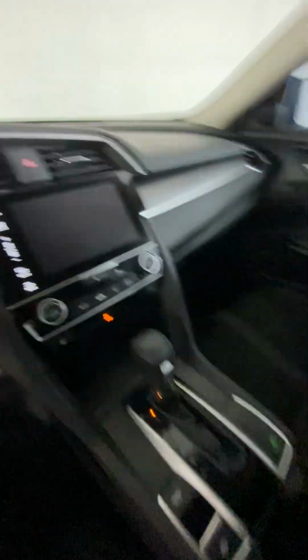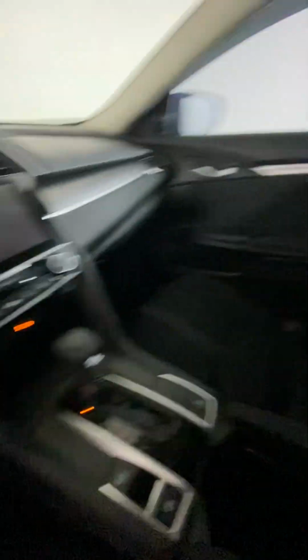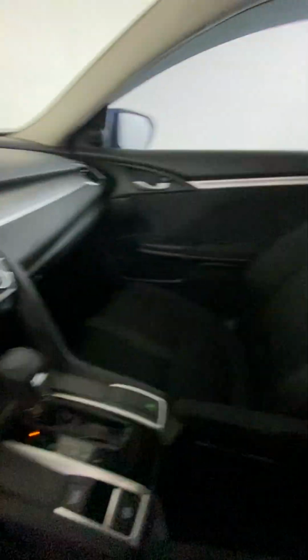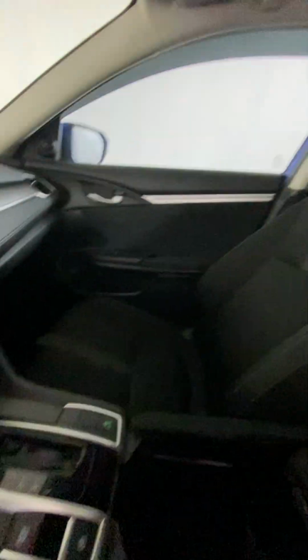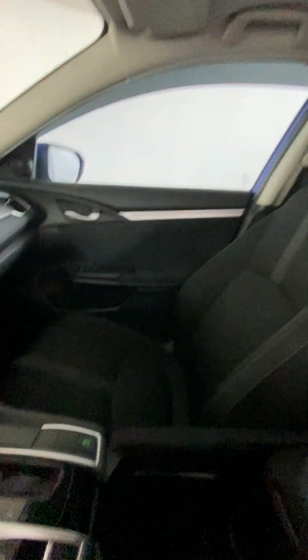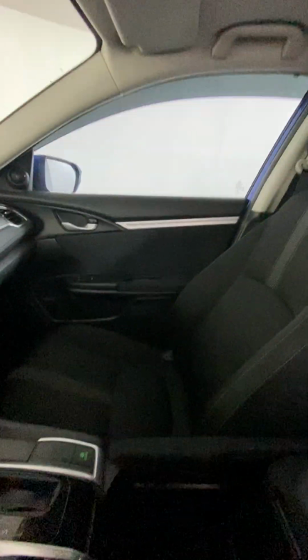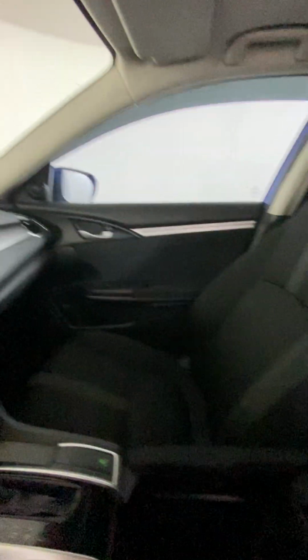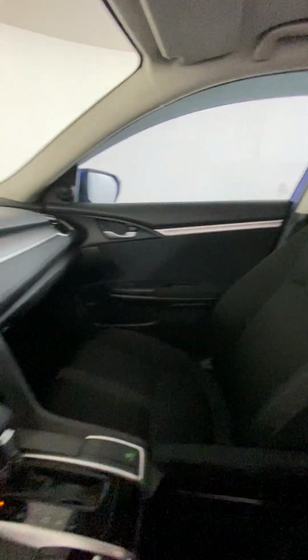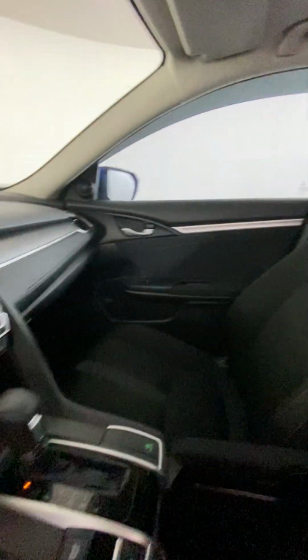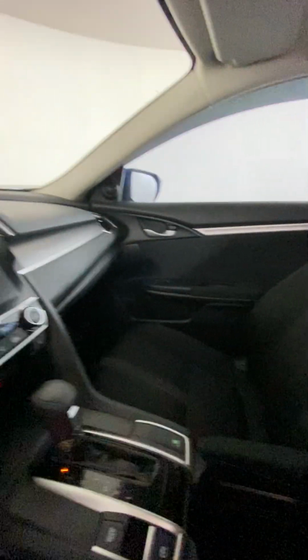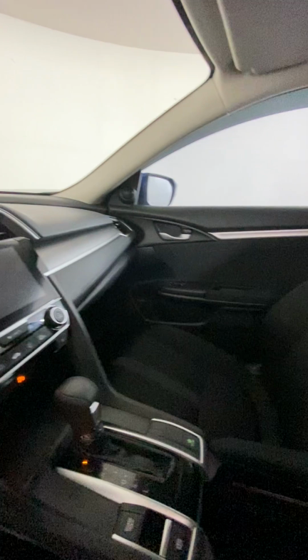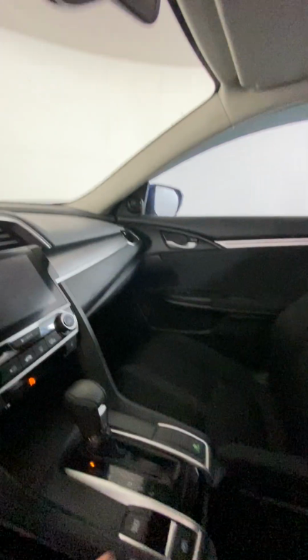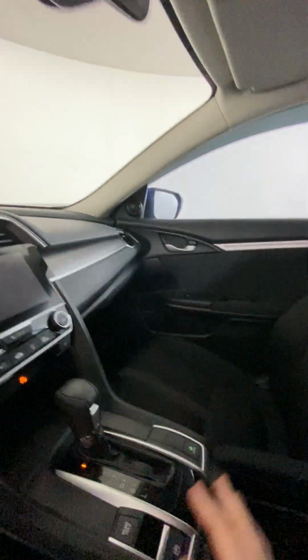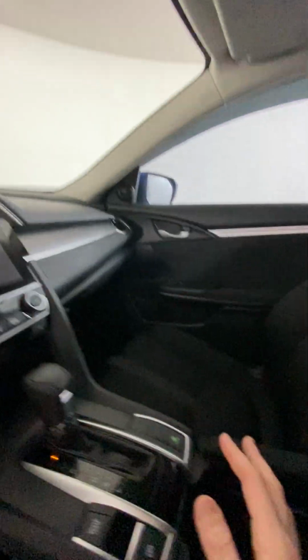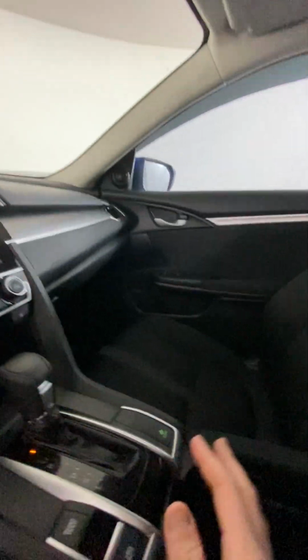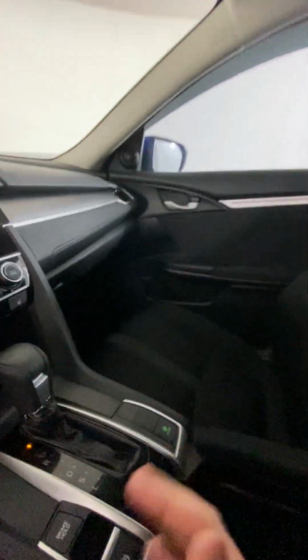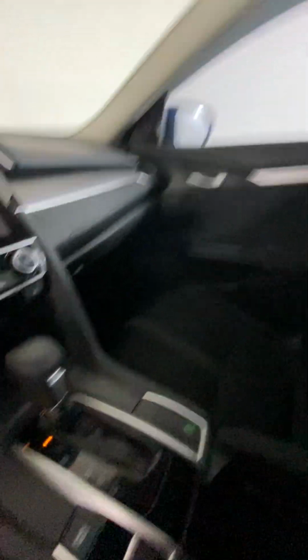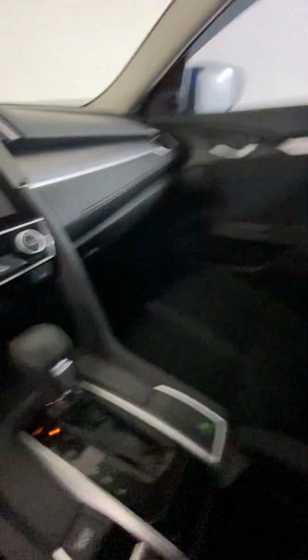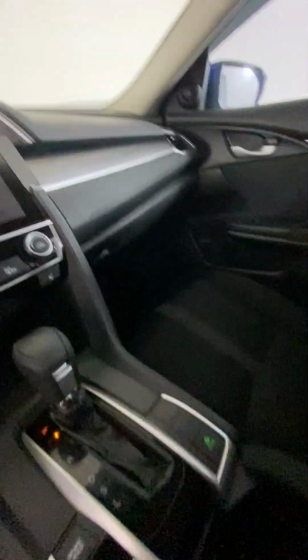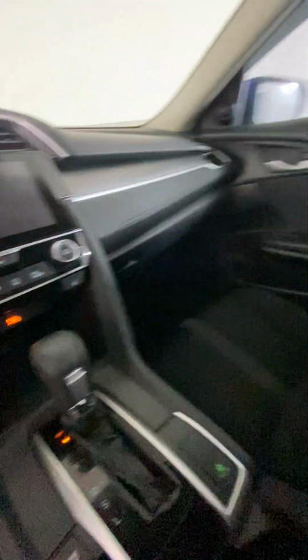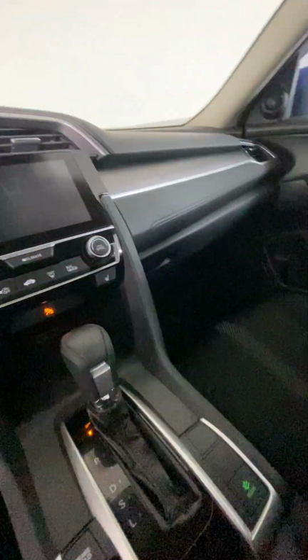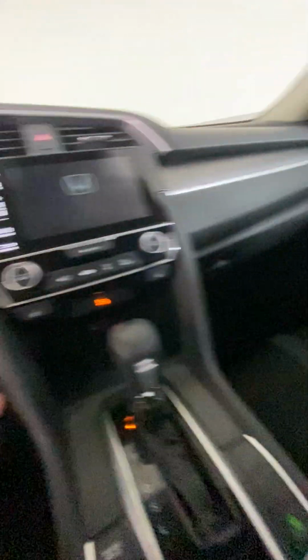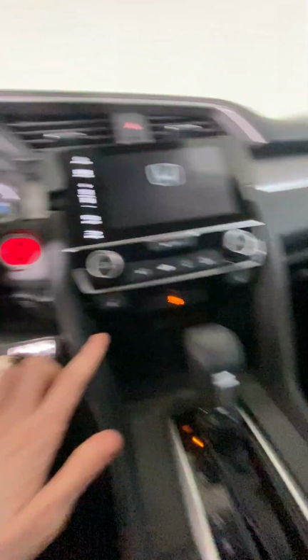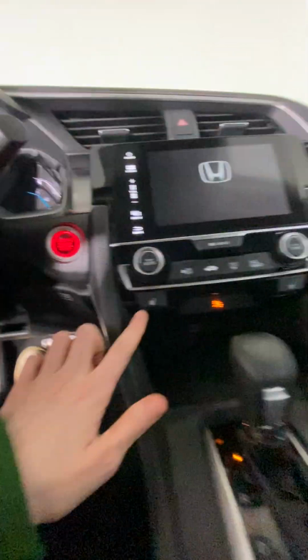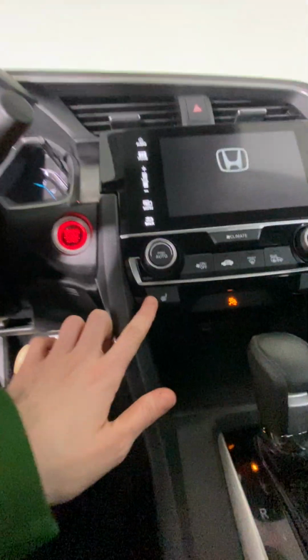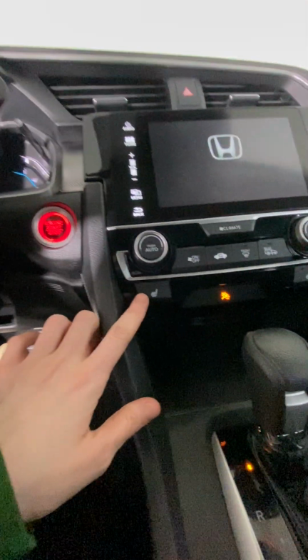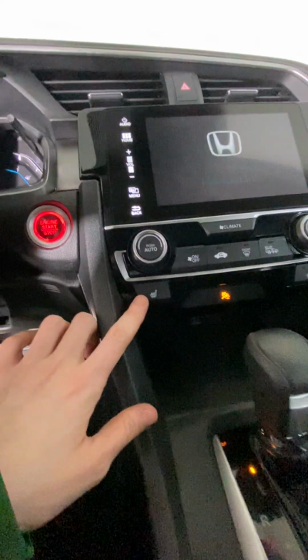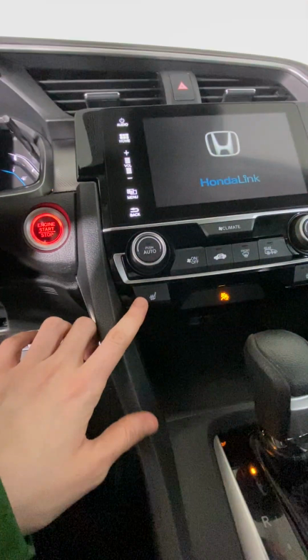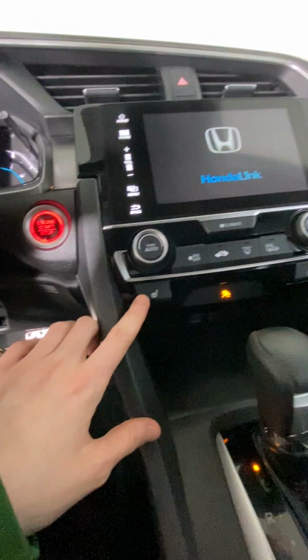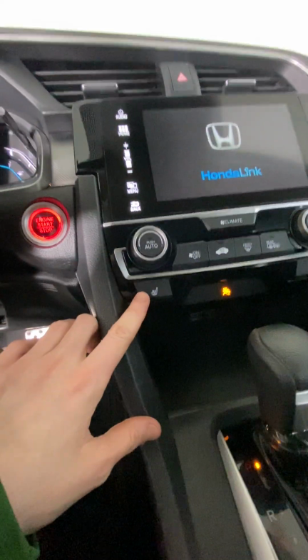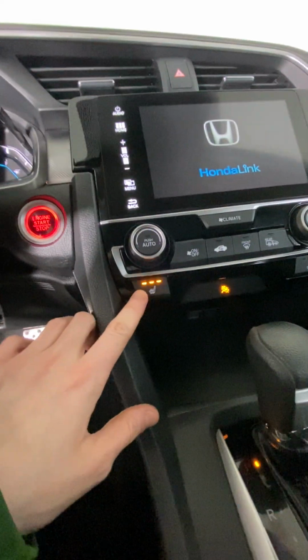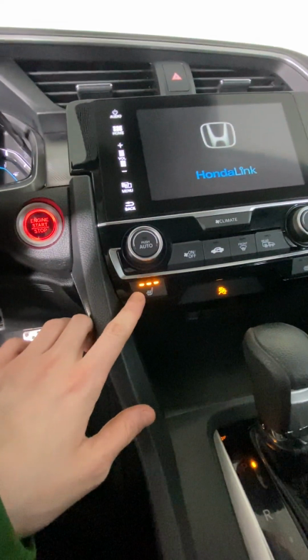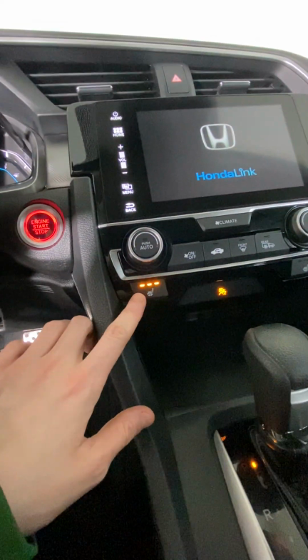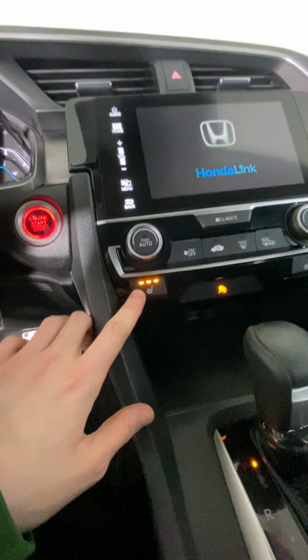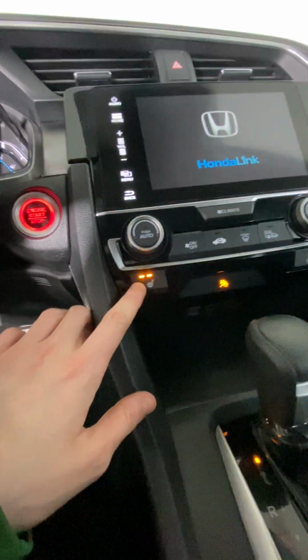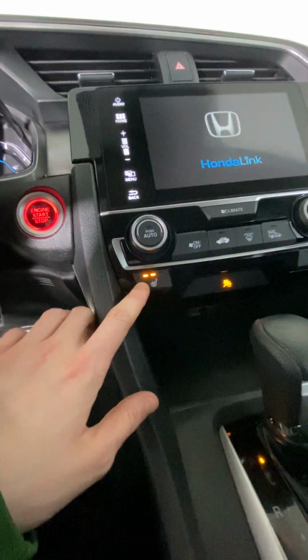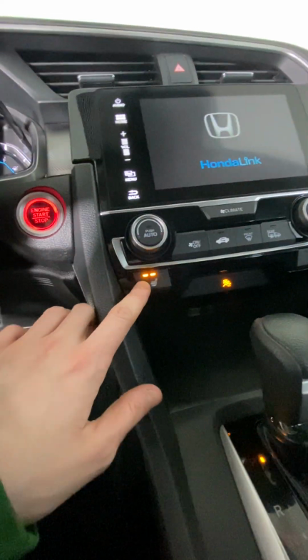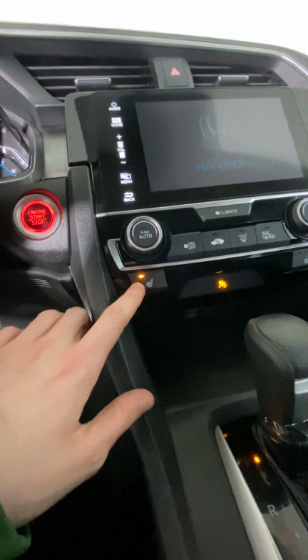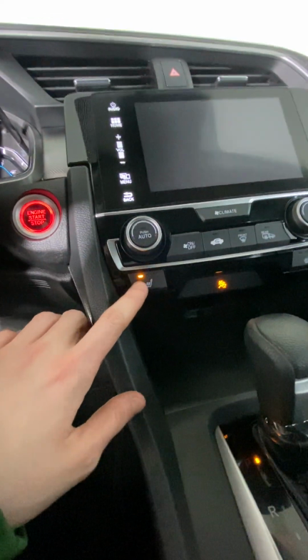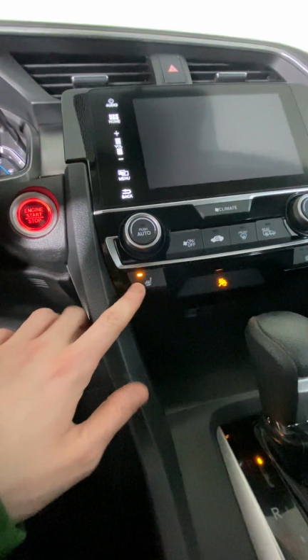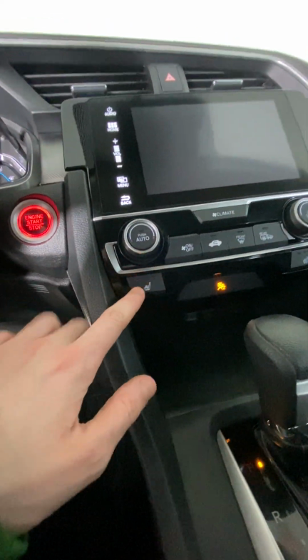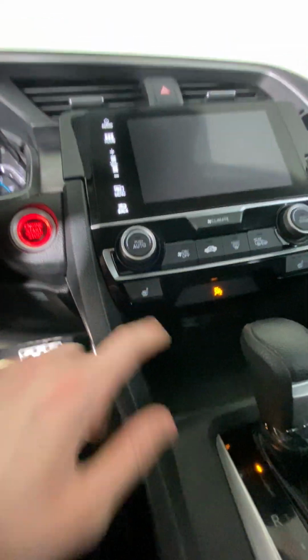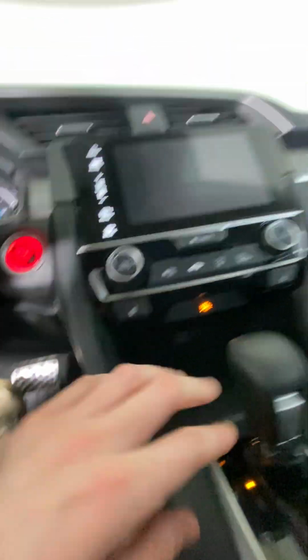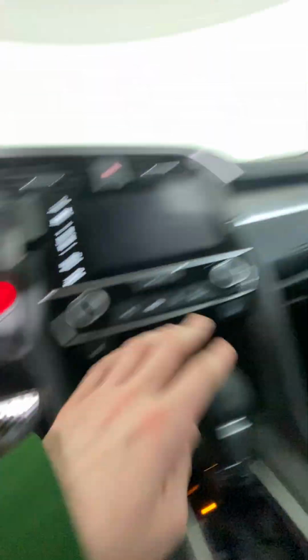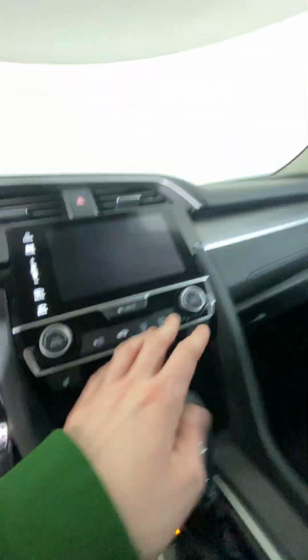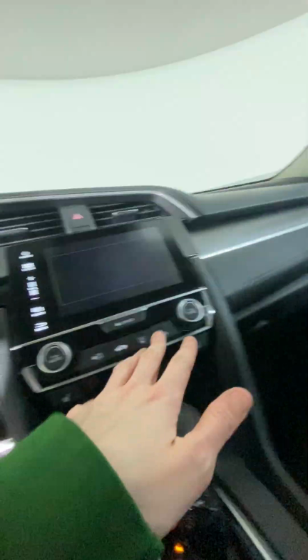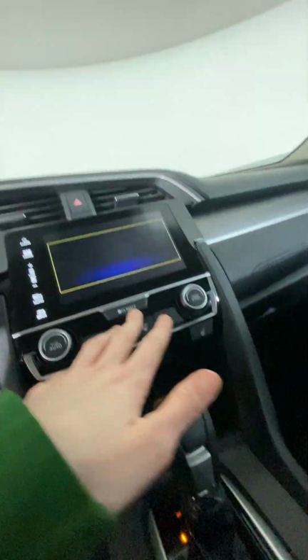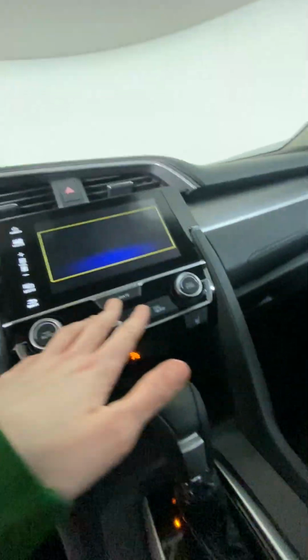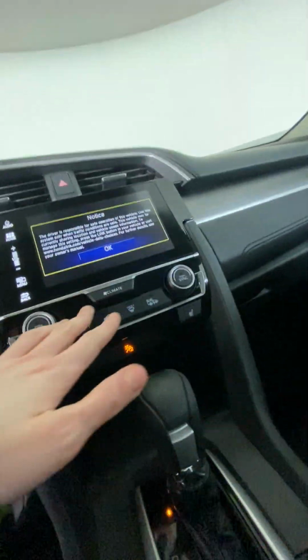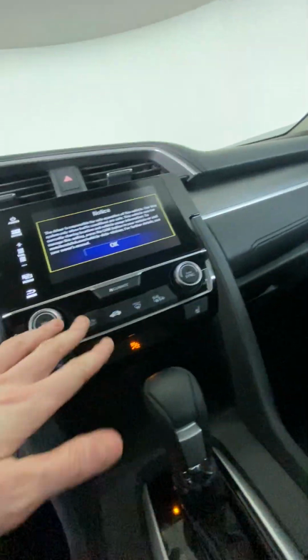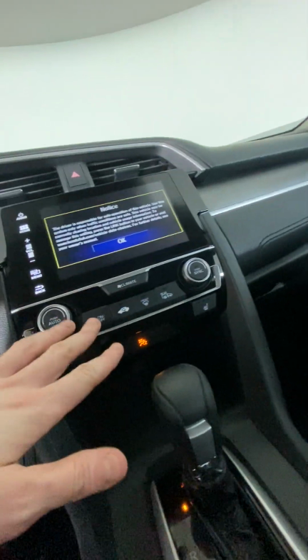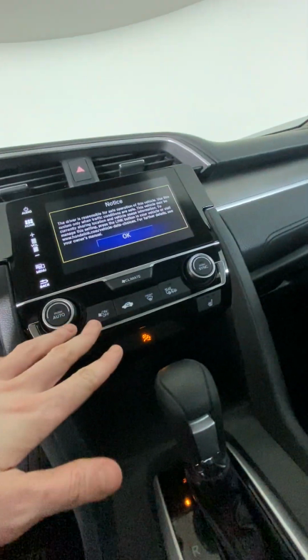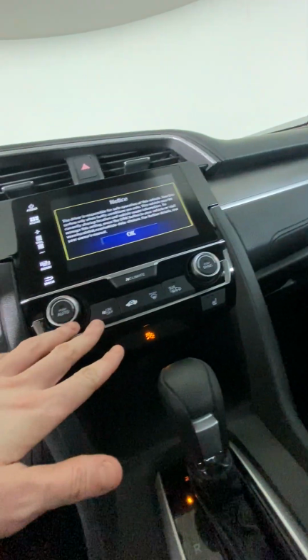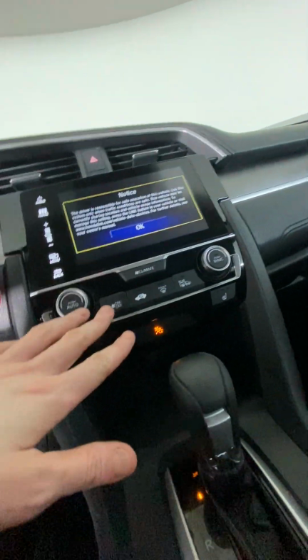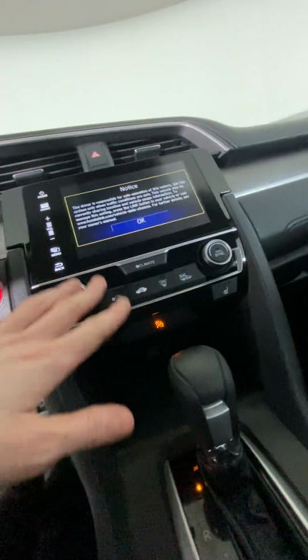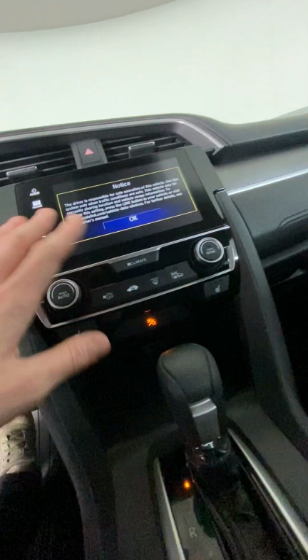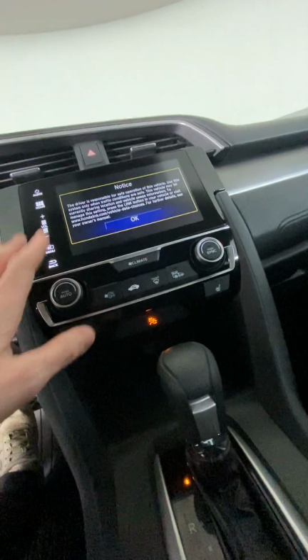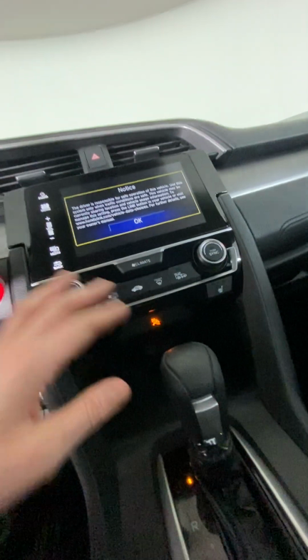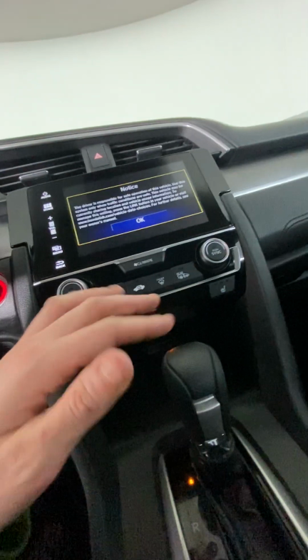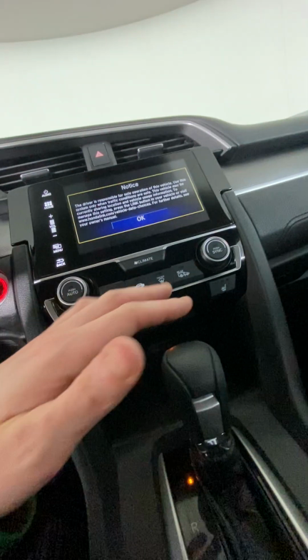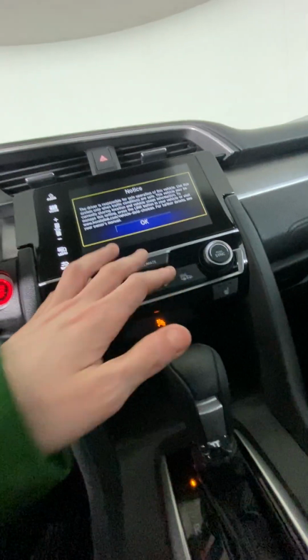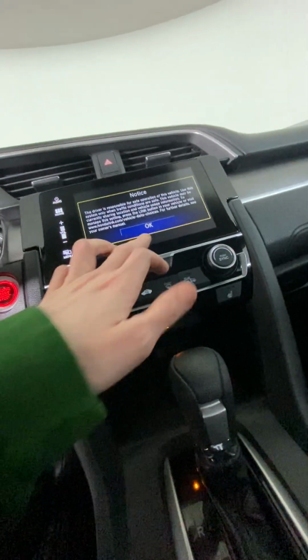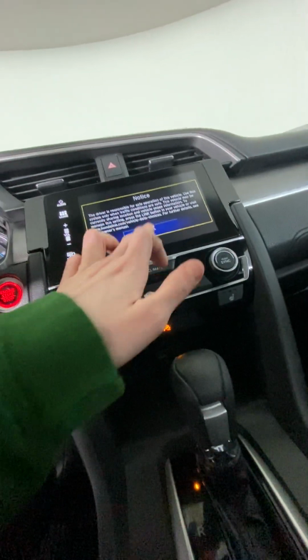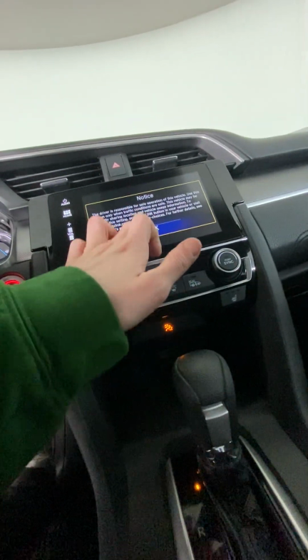The interior is really nice. It is a cloth interior. These front seats are heated — their controls are just right here — and the rest of the climate controls are here as well. It's pretty straightforward.